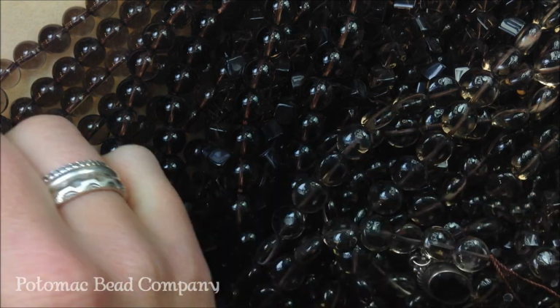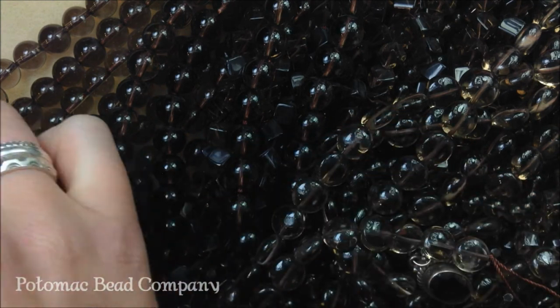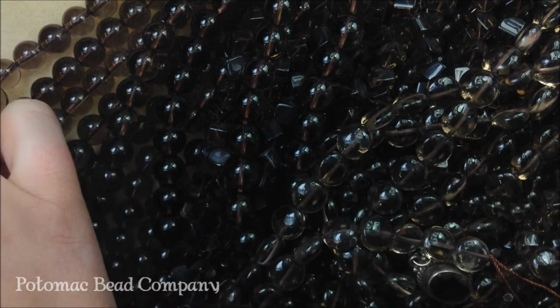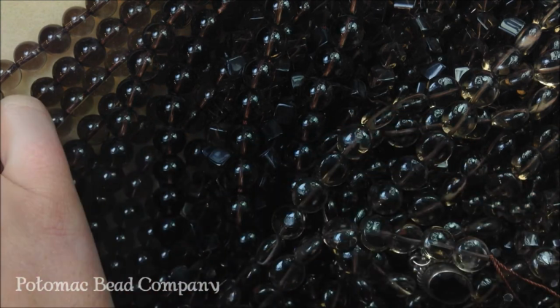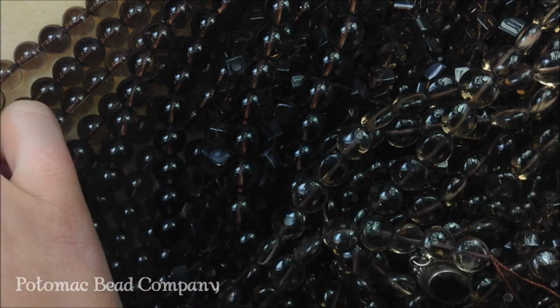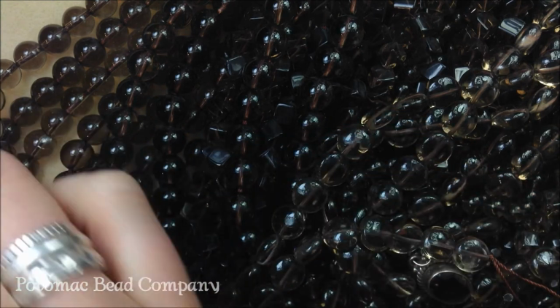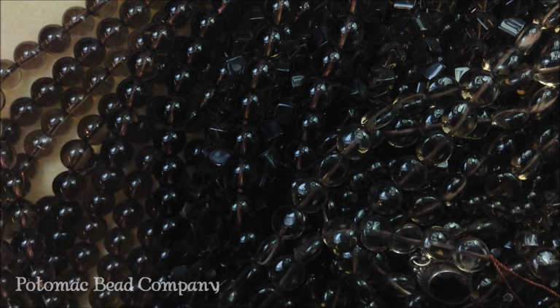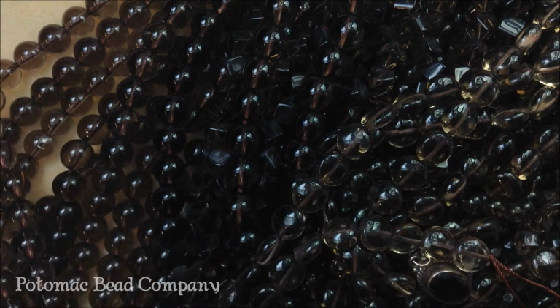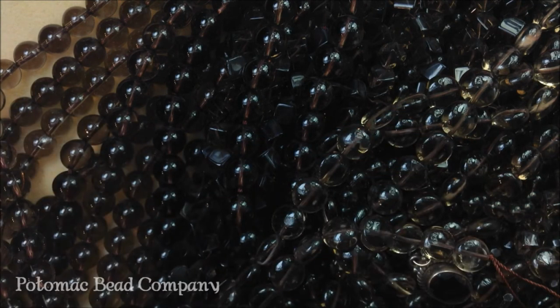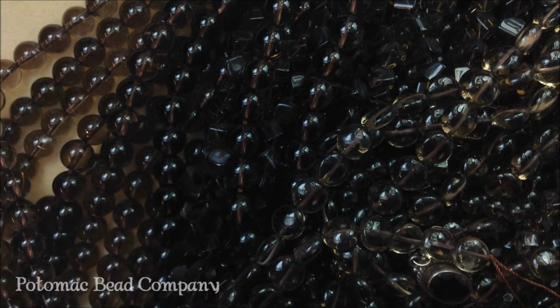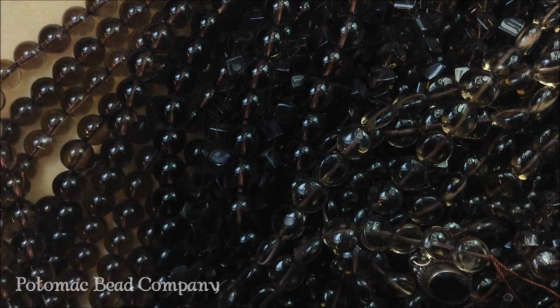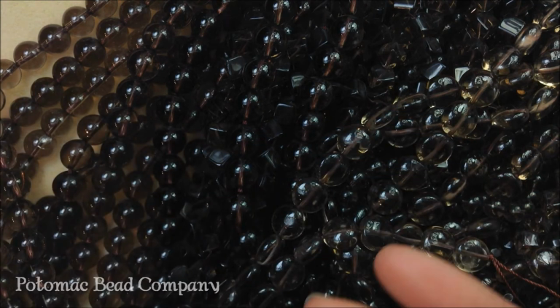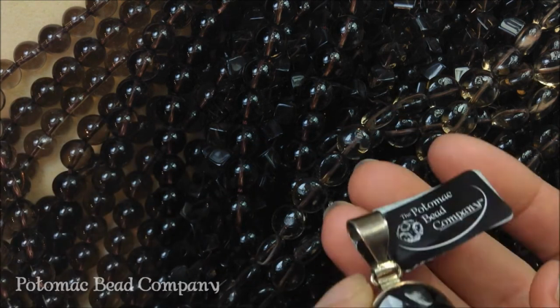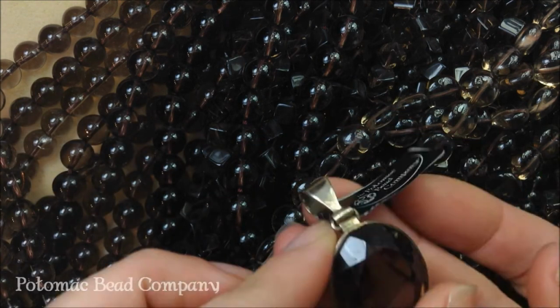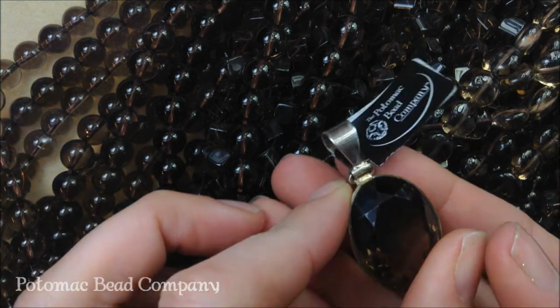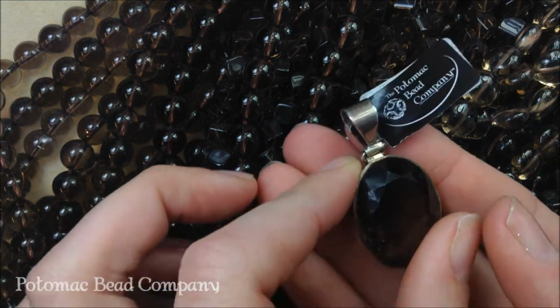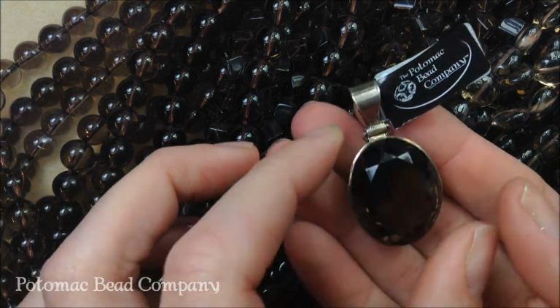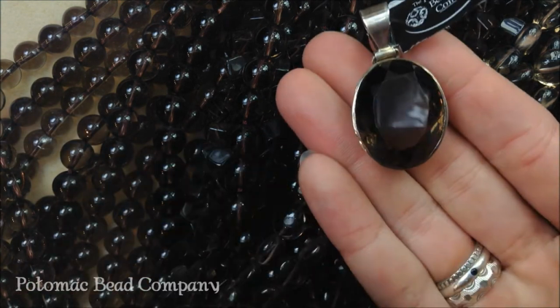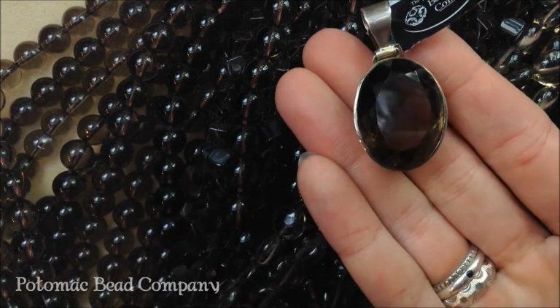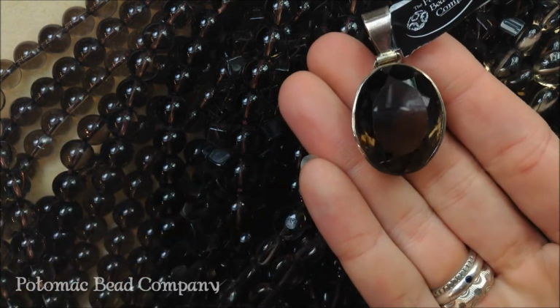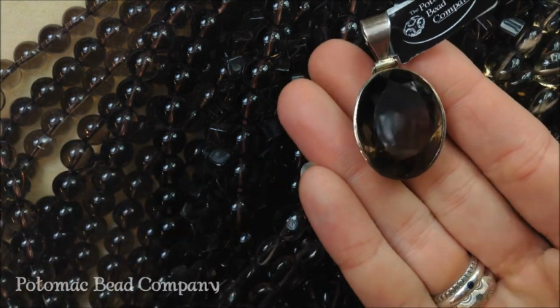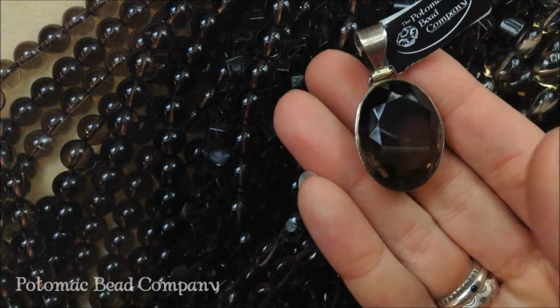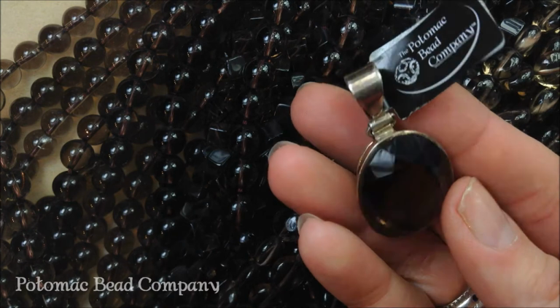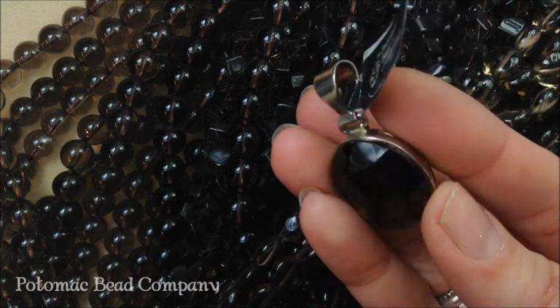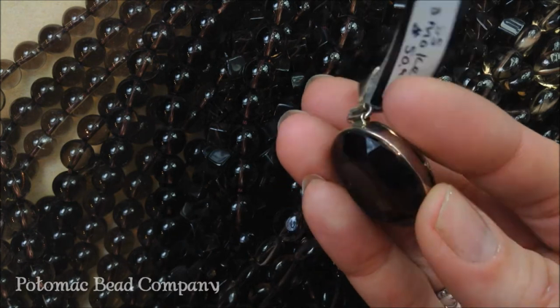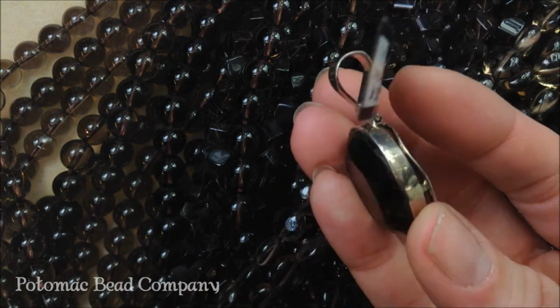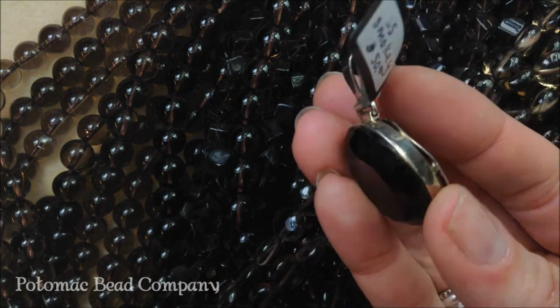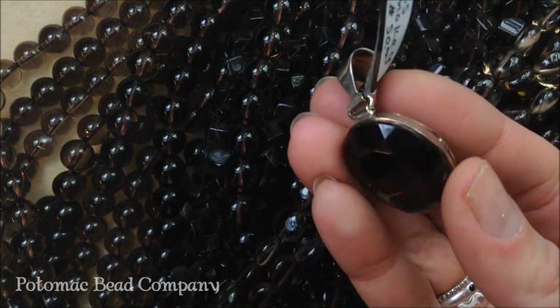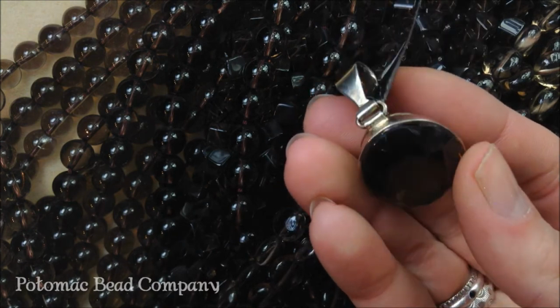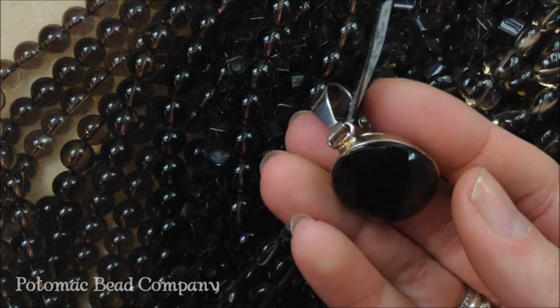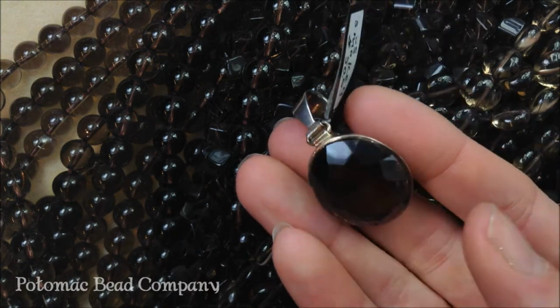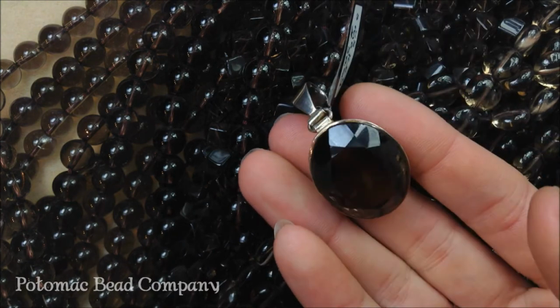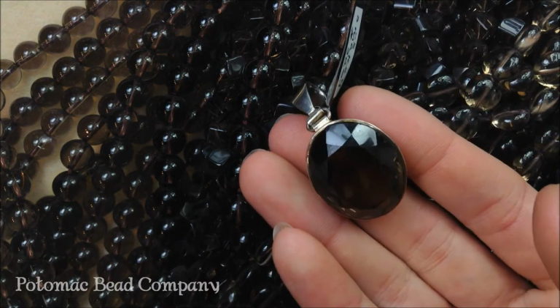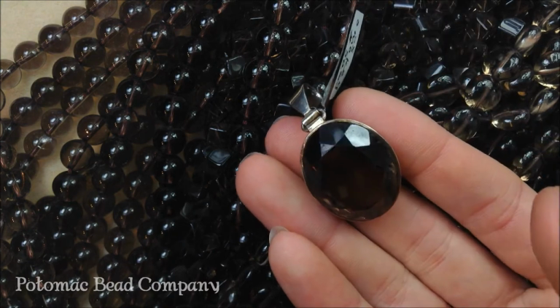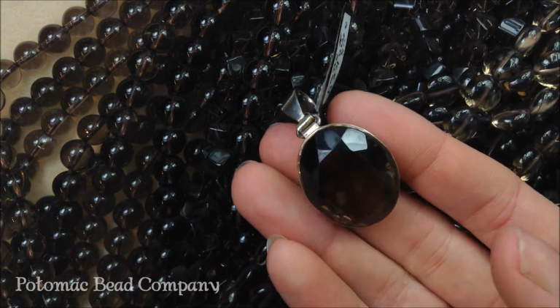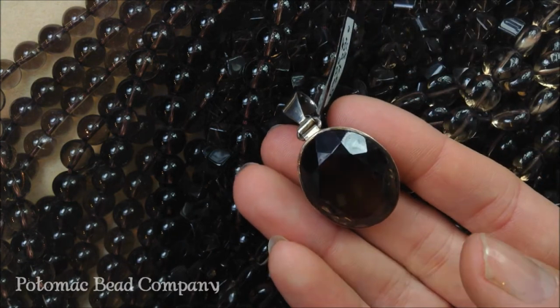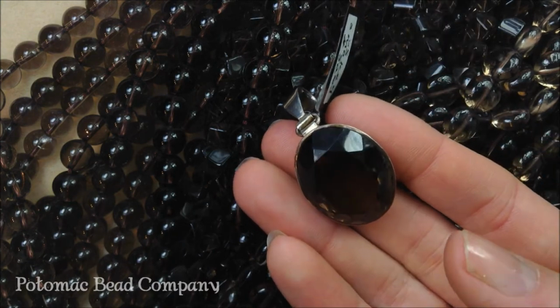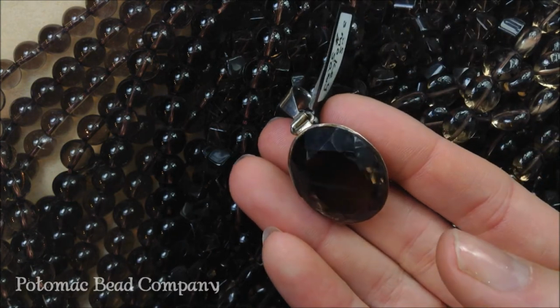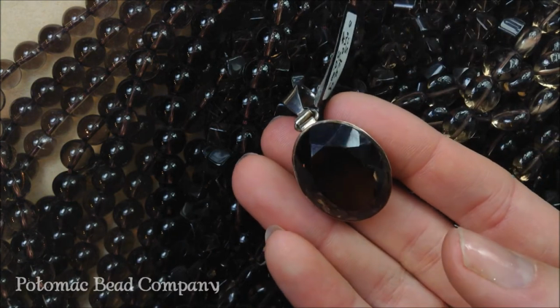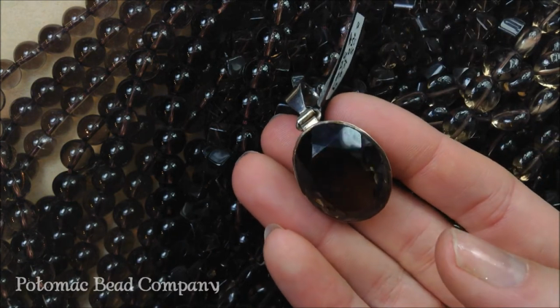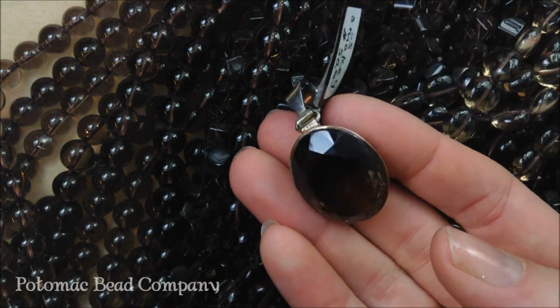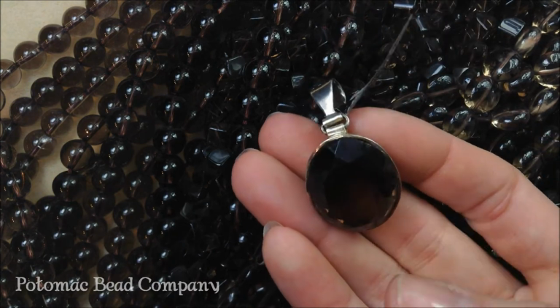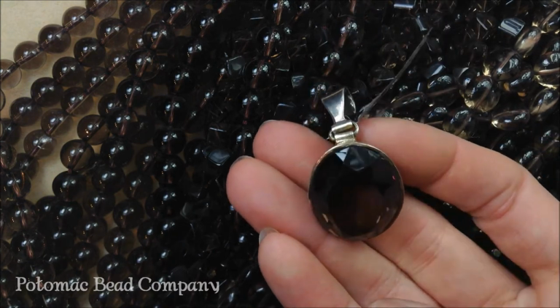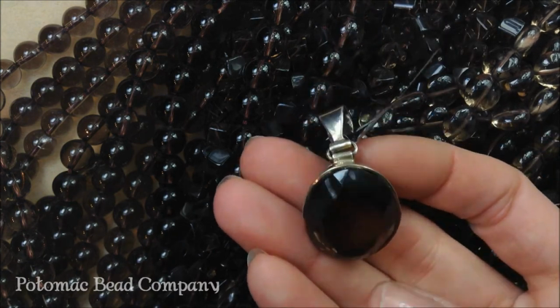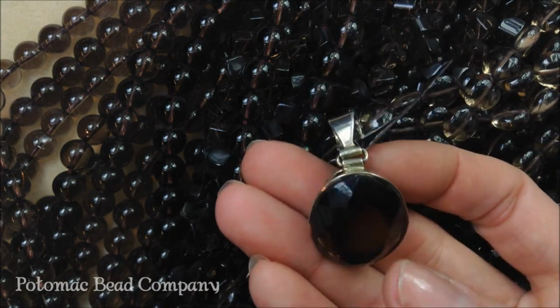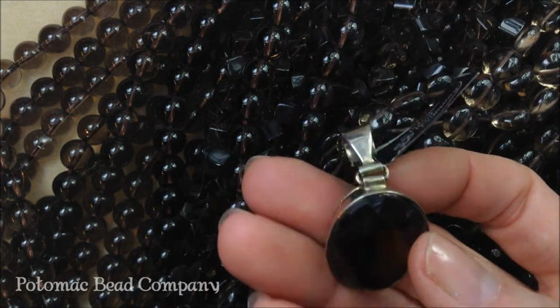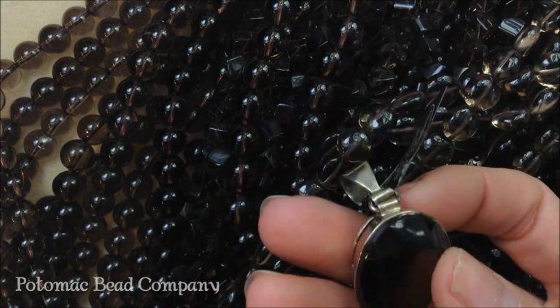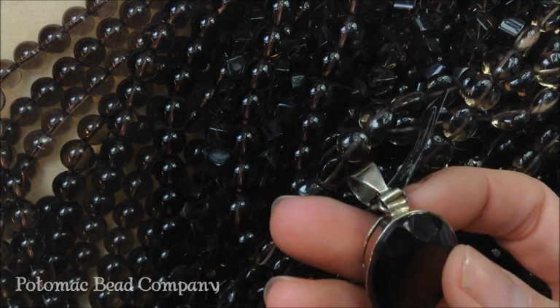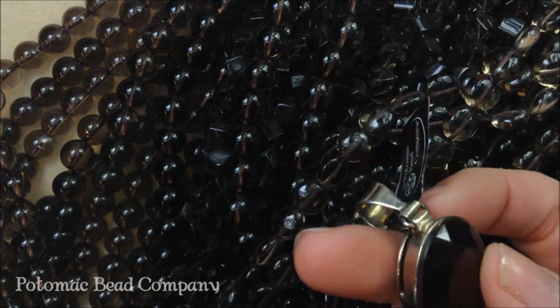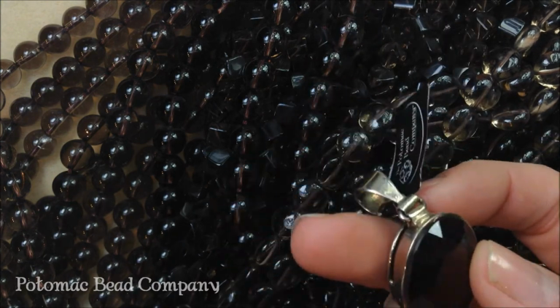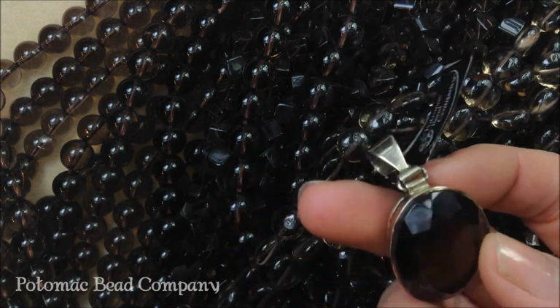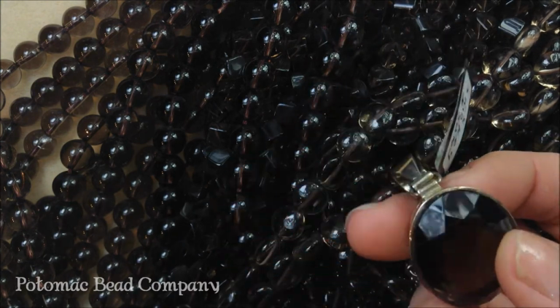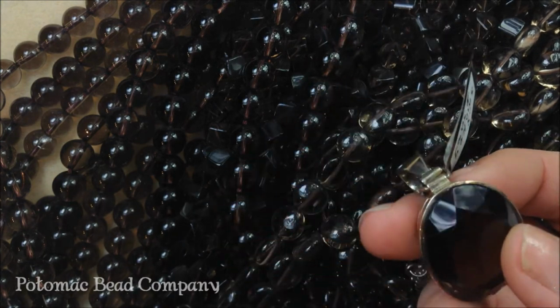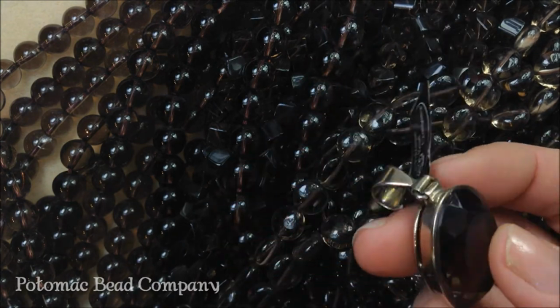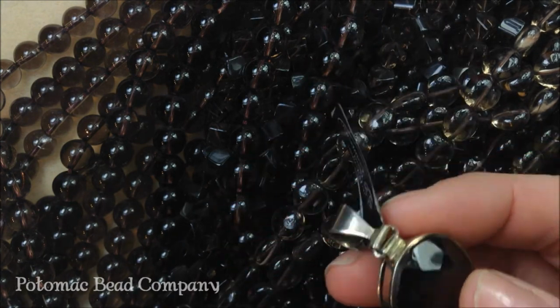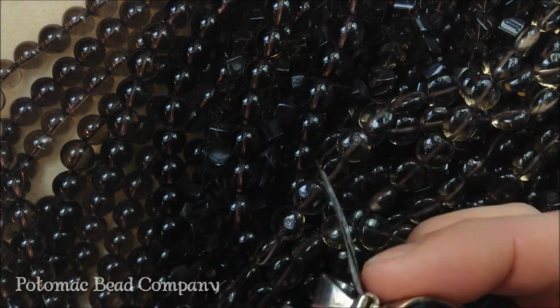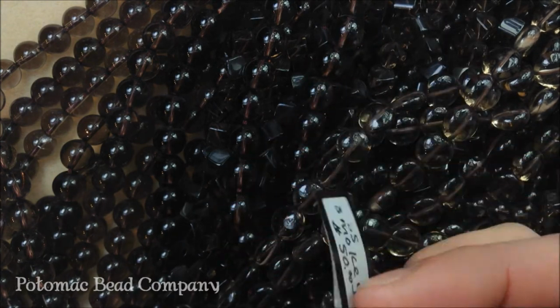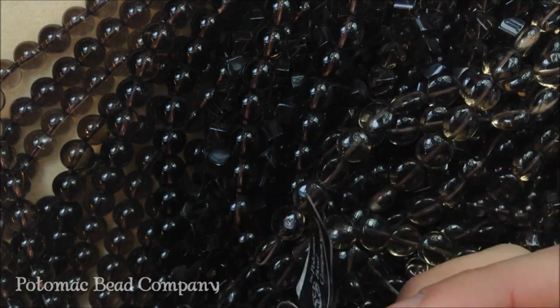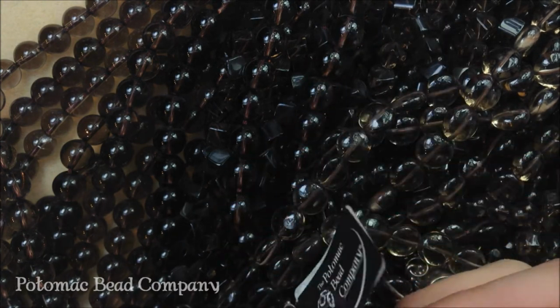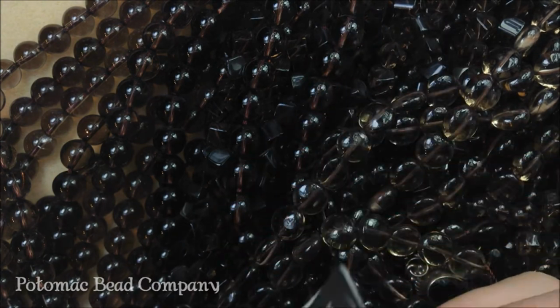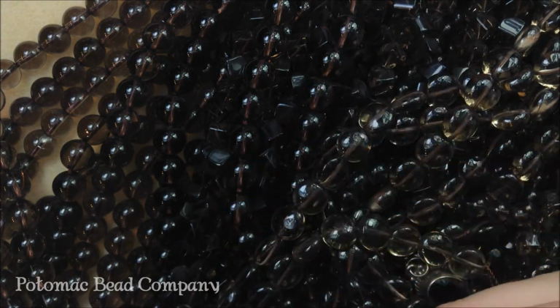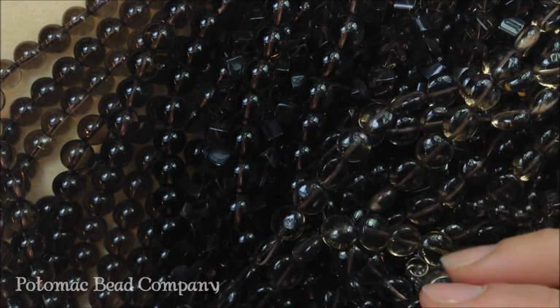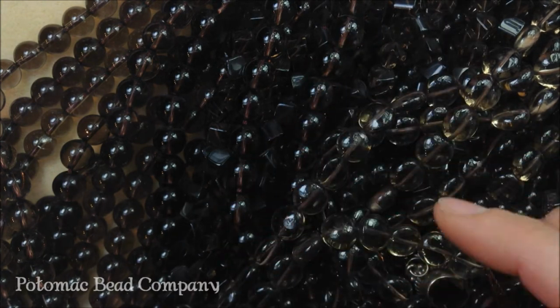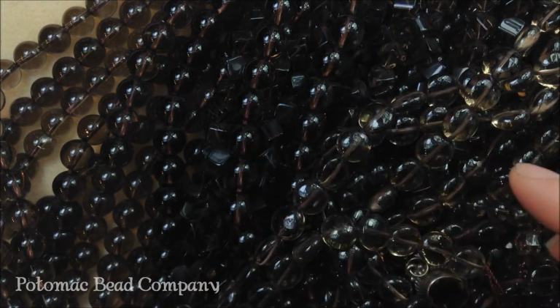We also have a lot of pendants and some cabs too. So take a look in the cases at the PBC locations and you can see the different smoky quartz that we have.